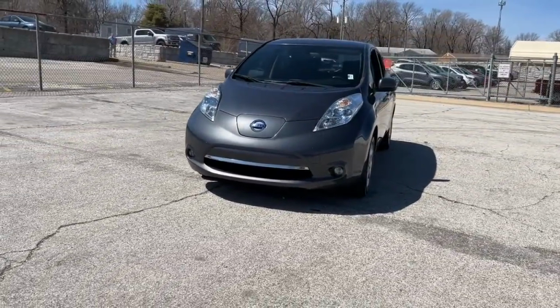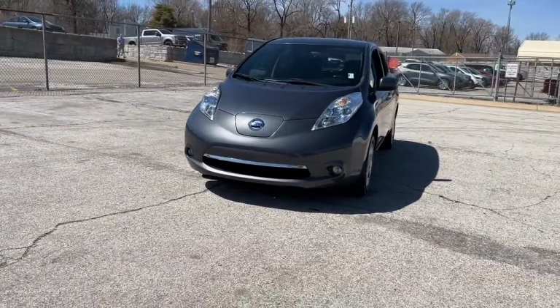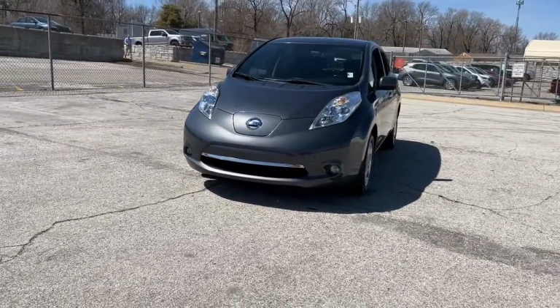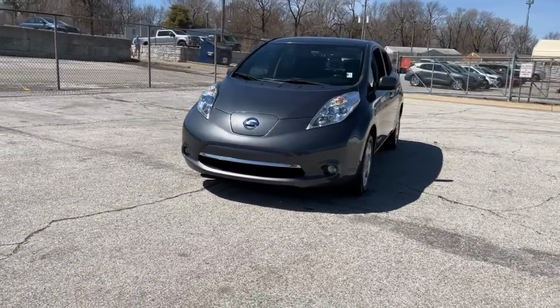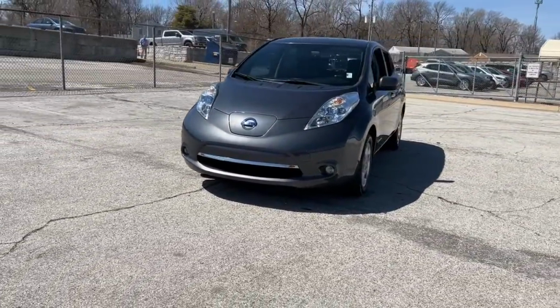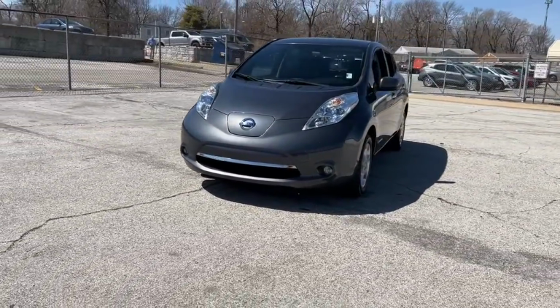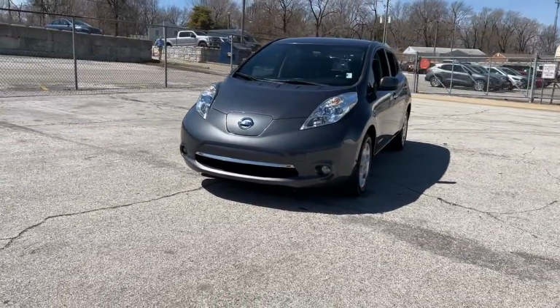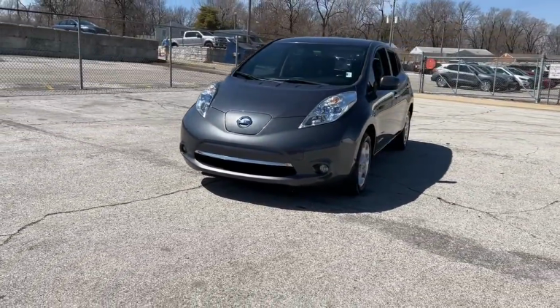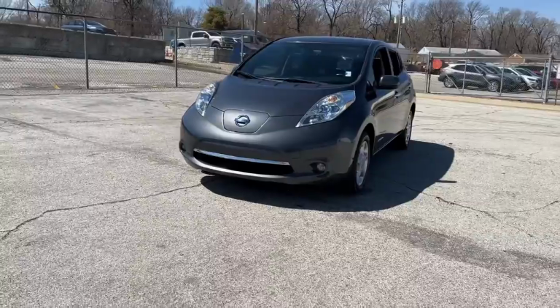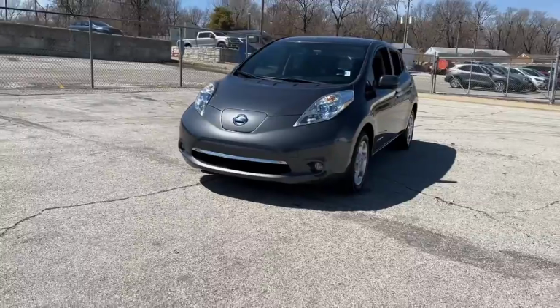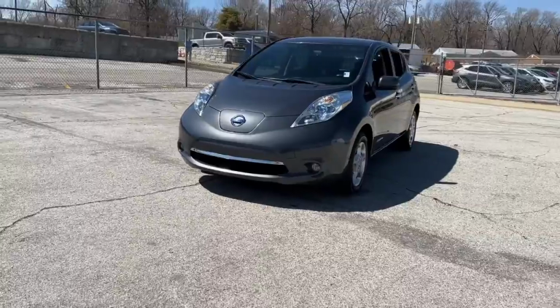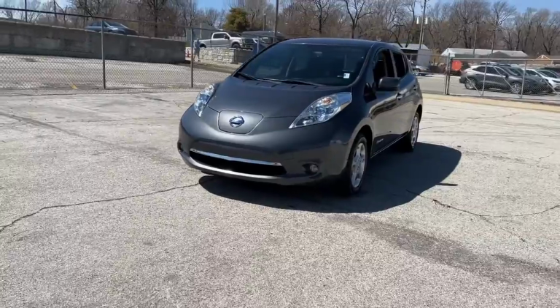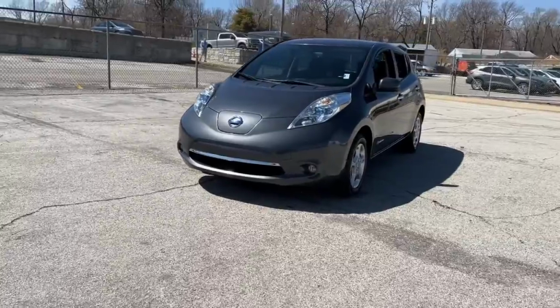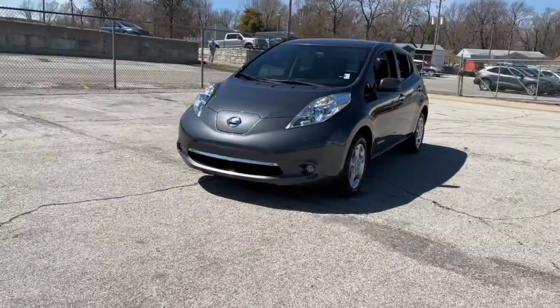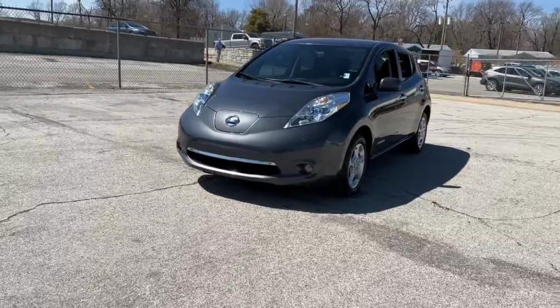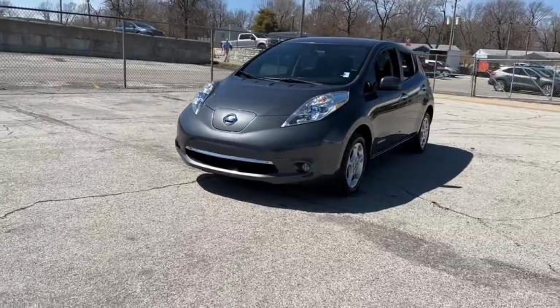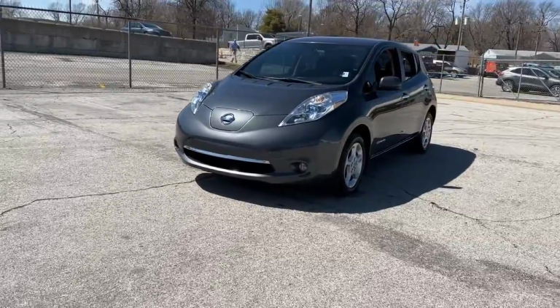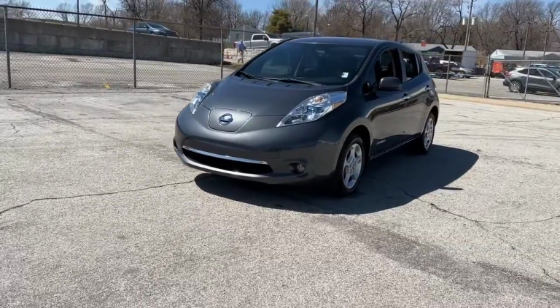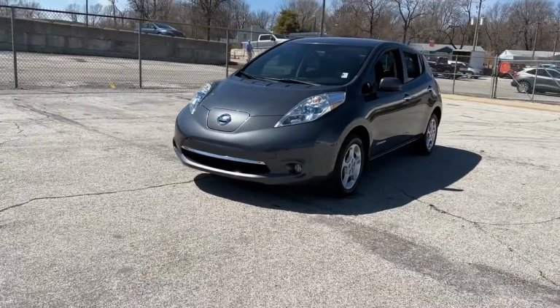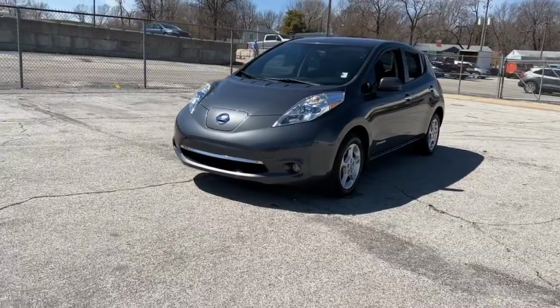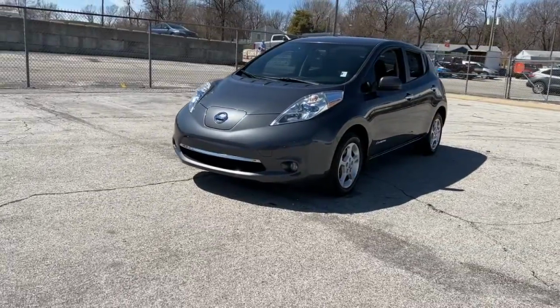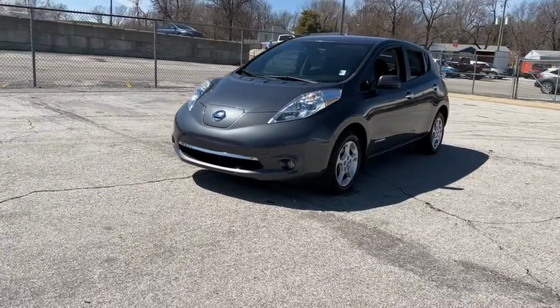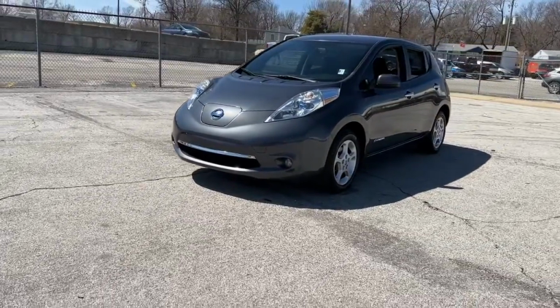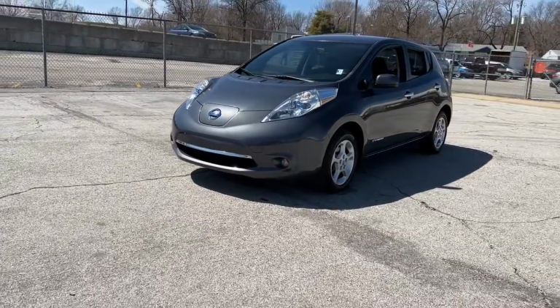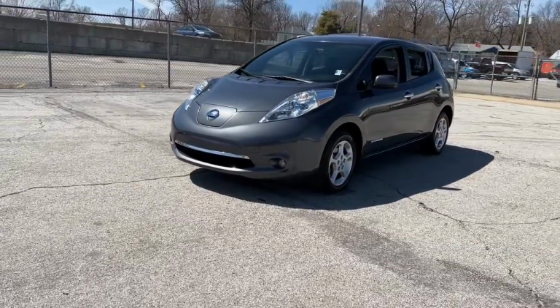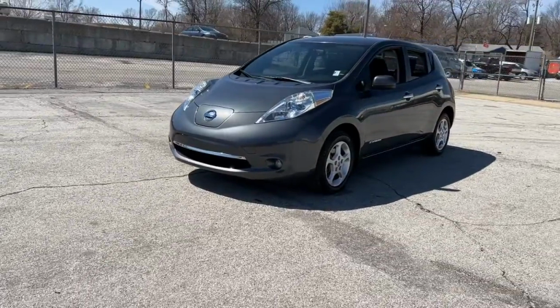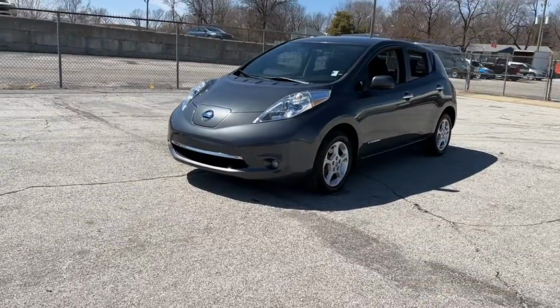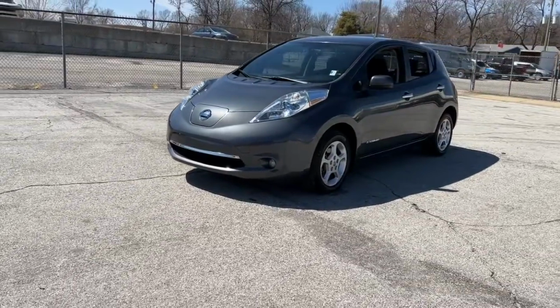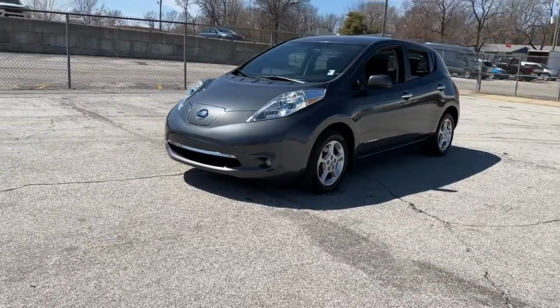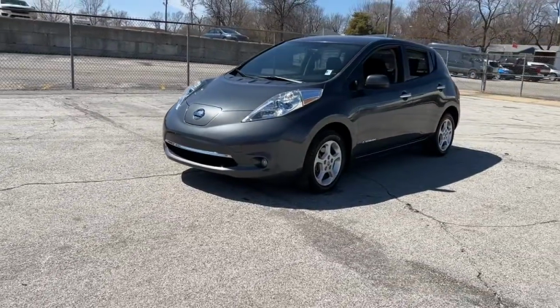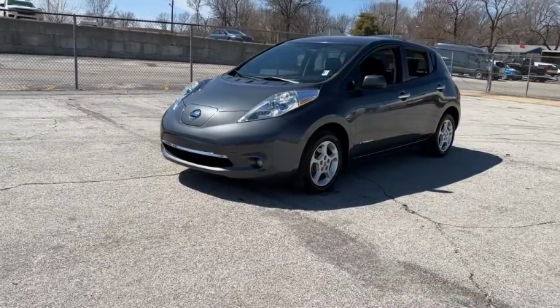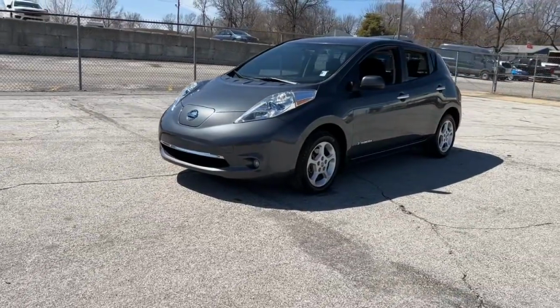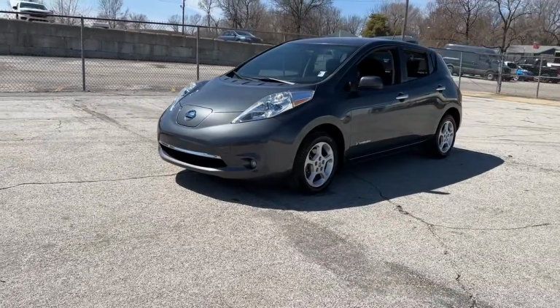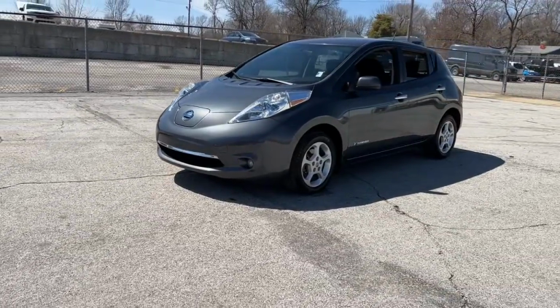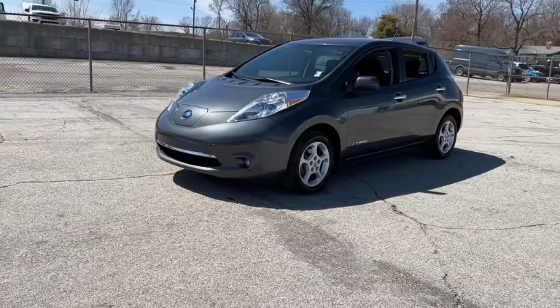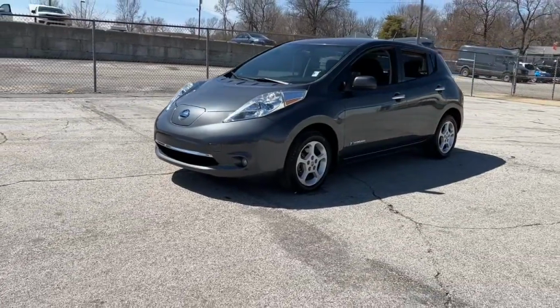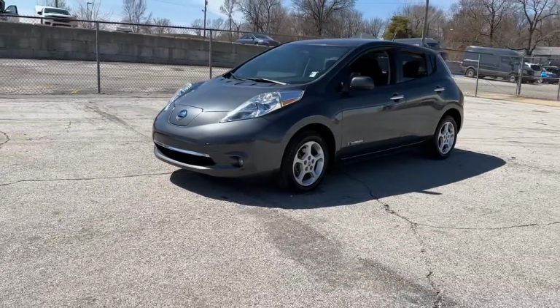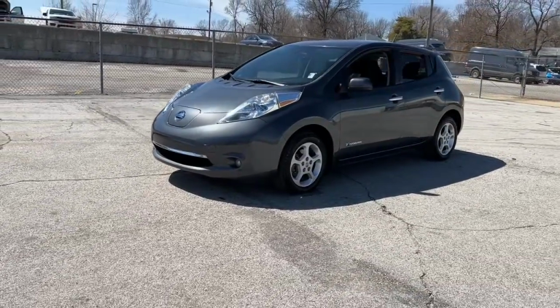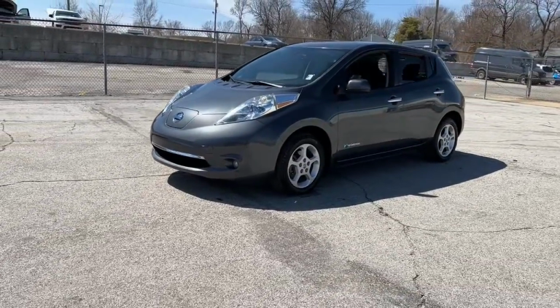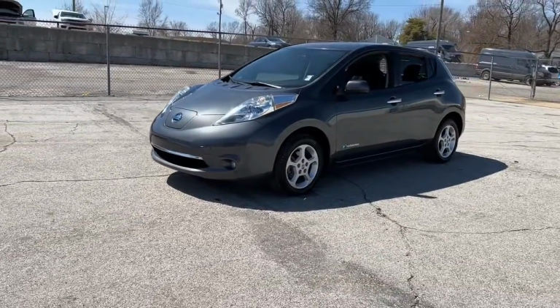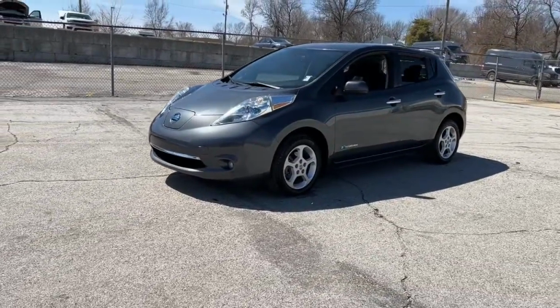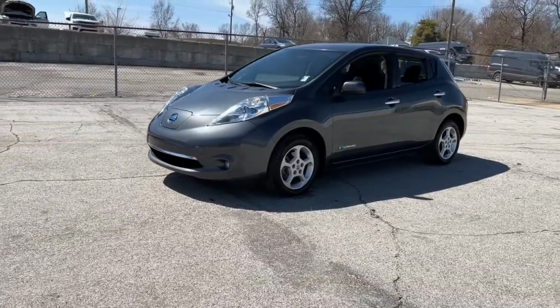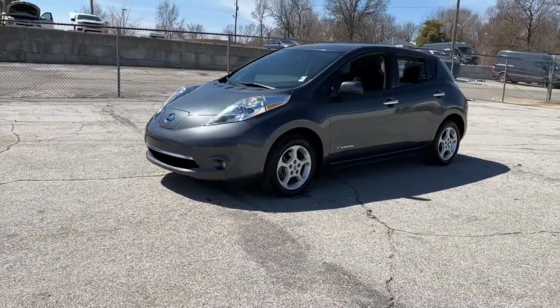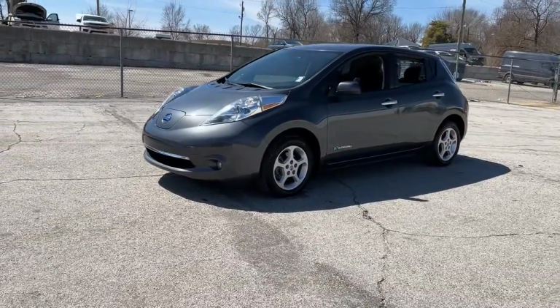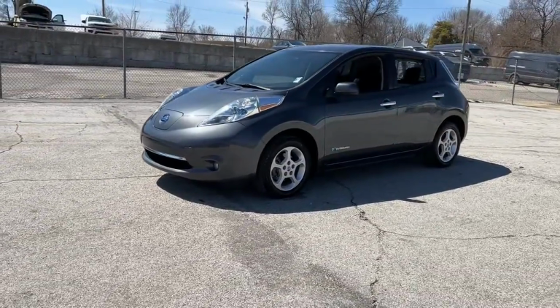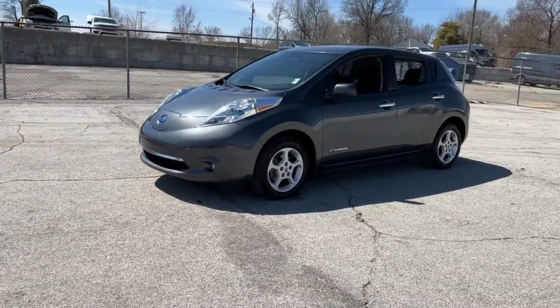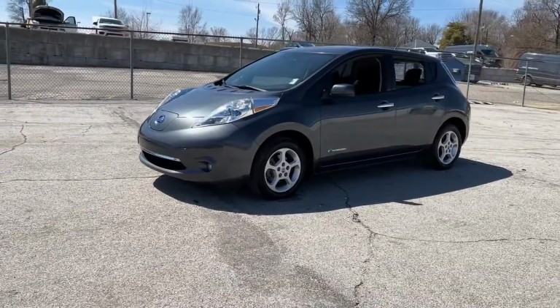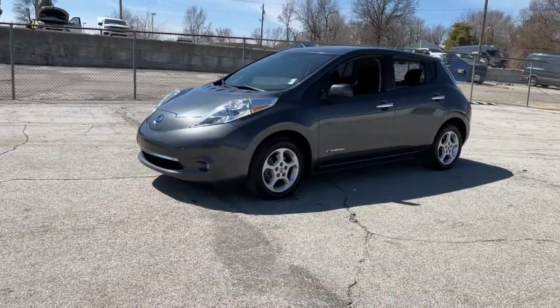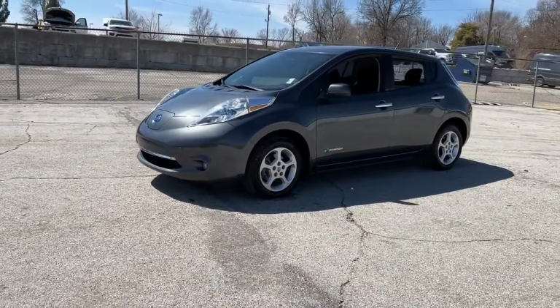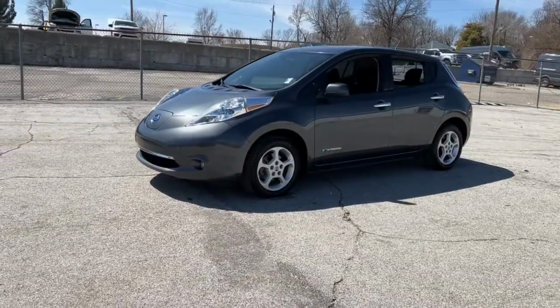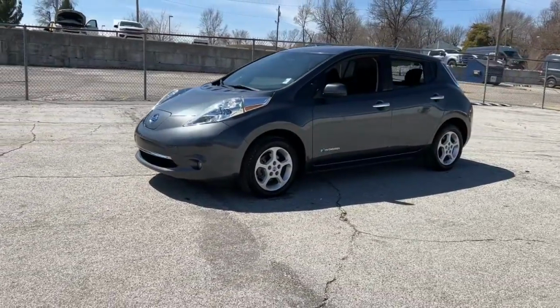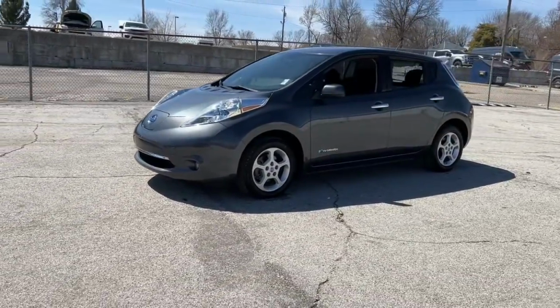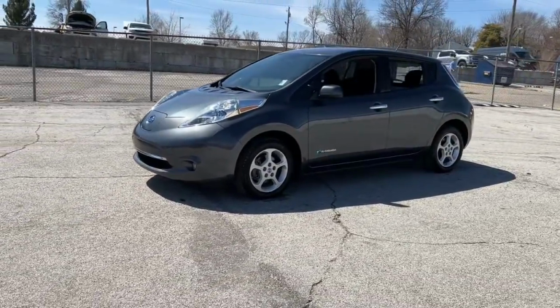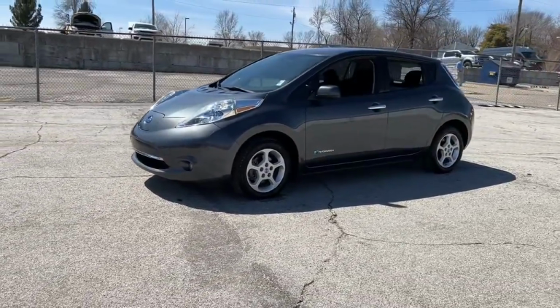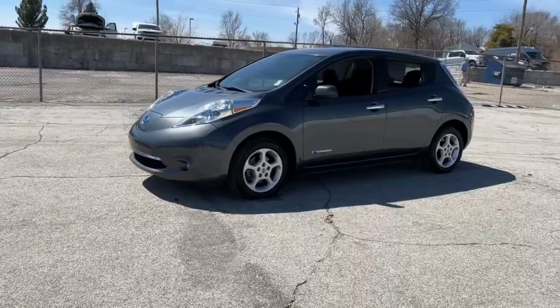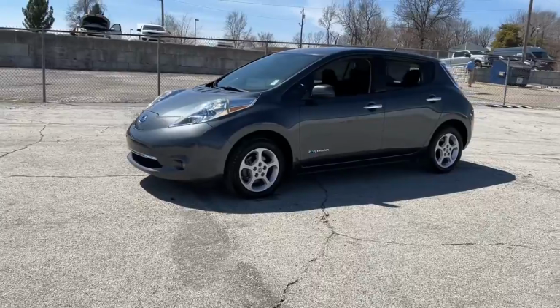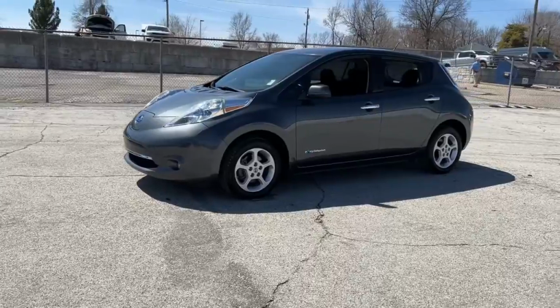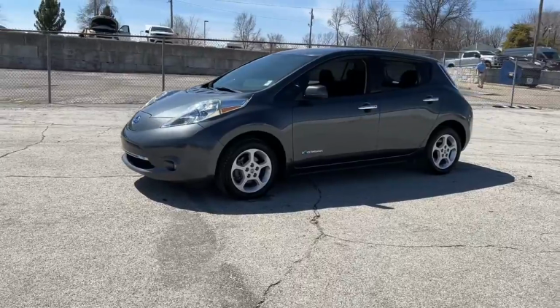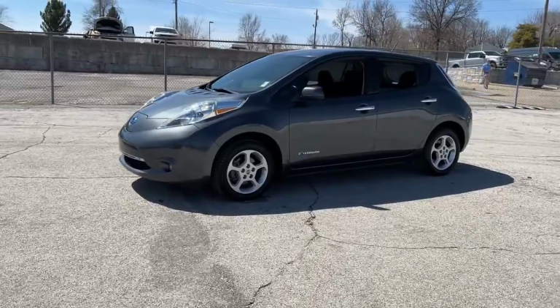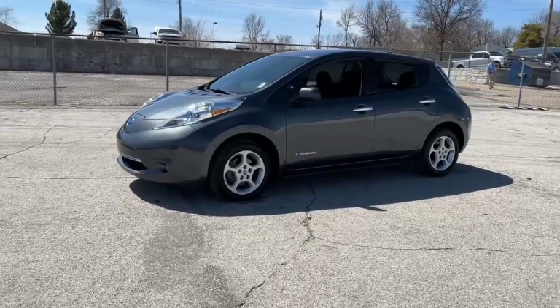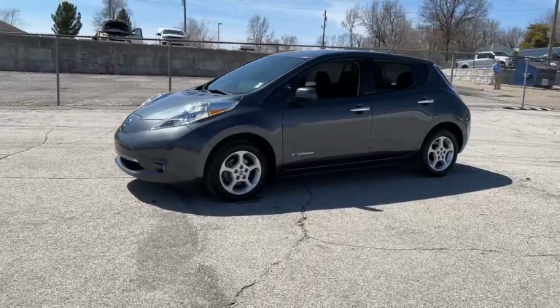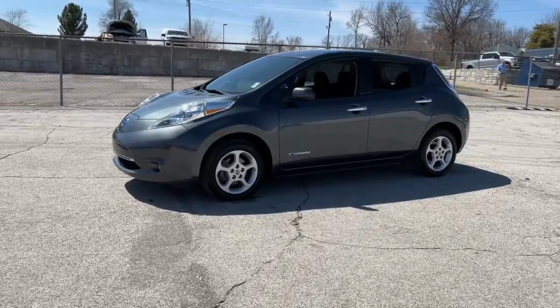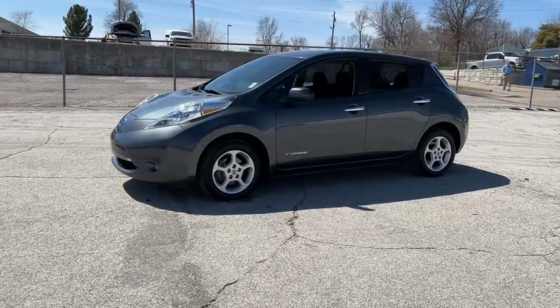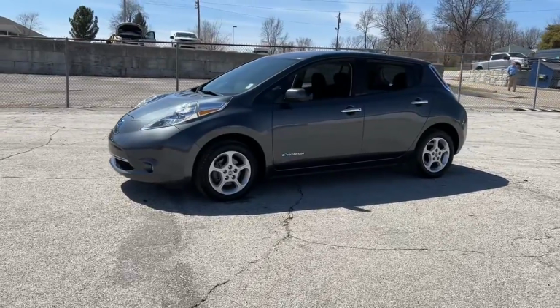Here's an earth-friendly Nissan LEAF, the affordable all-electric vehicle that prioritizes safety, comfort, and connectivity.